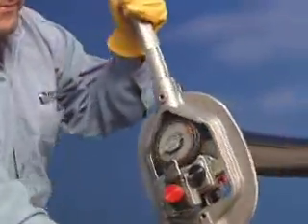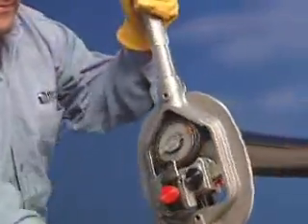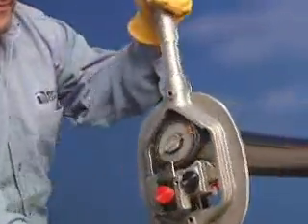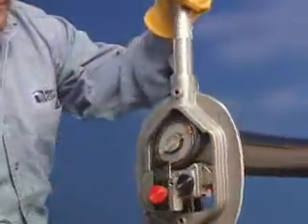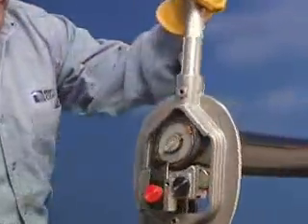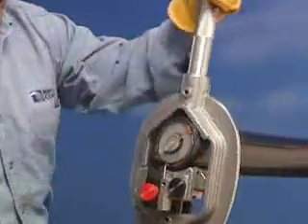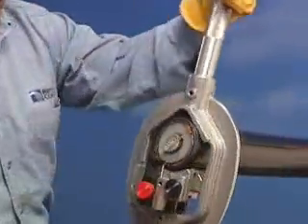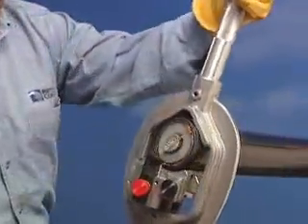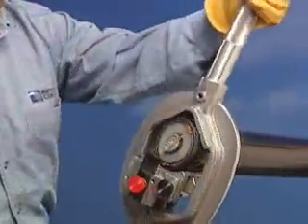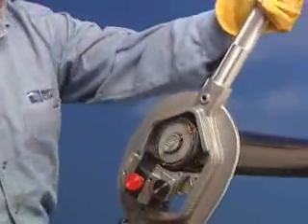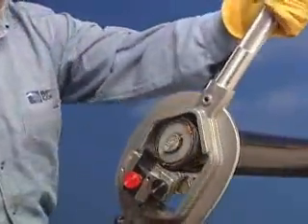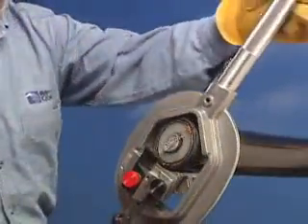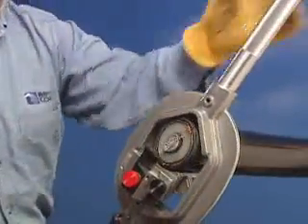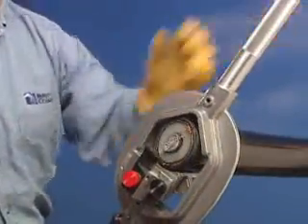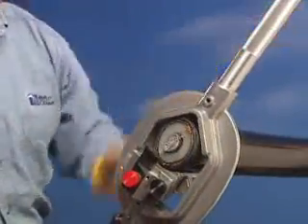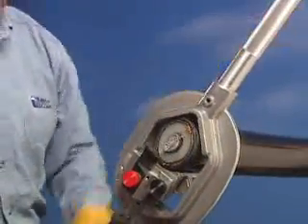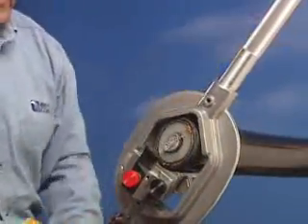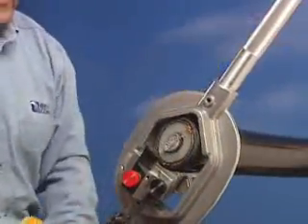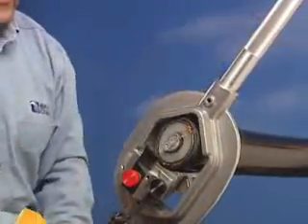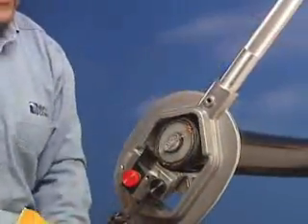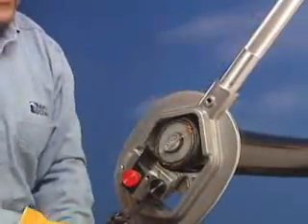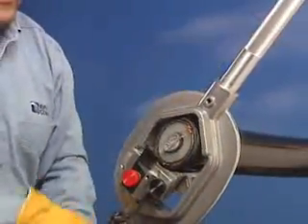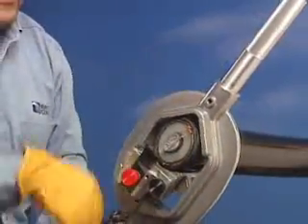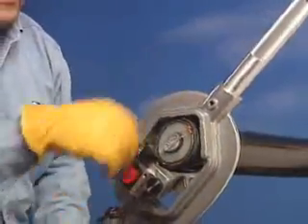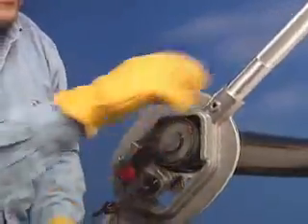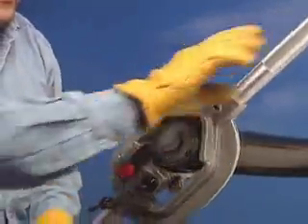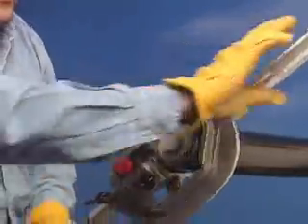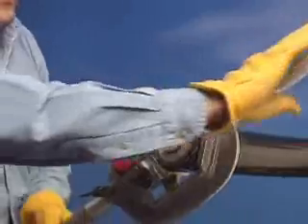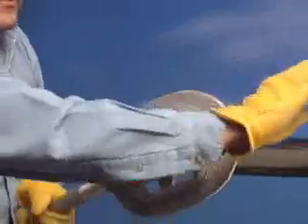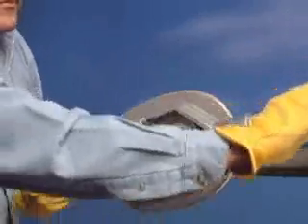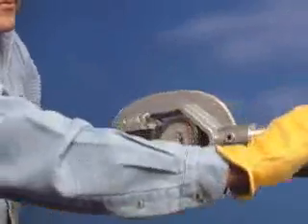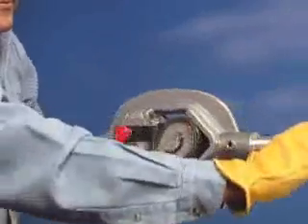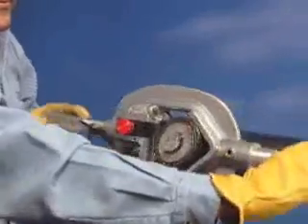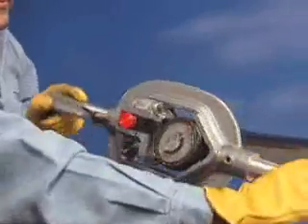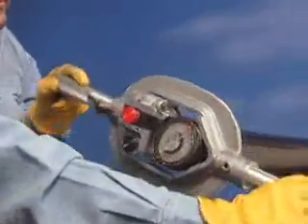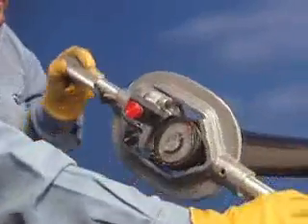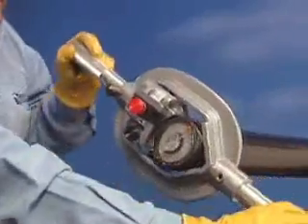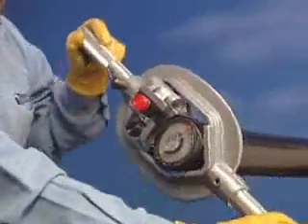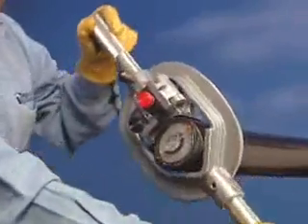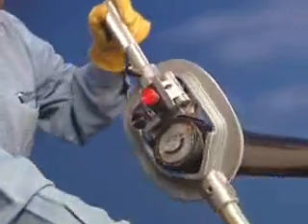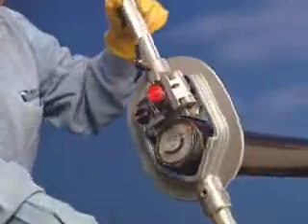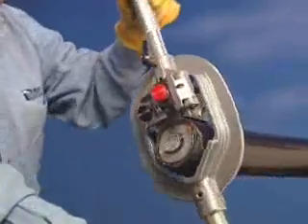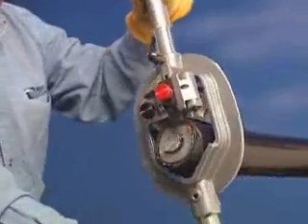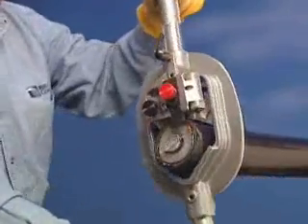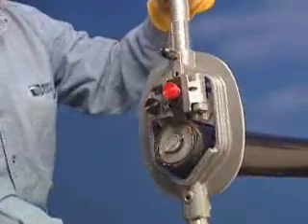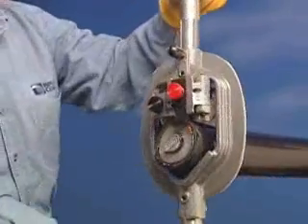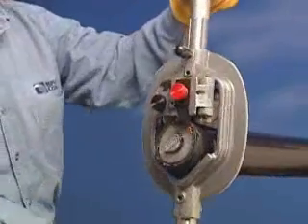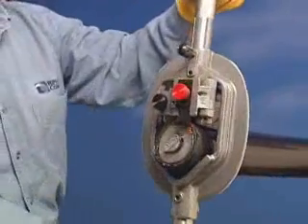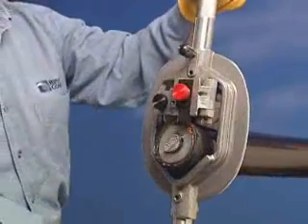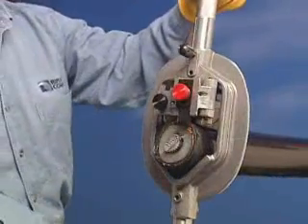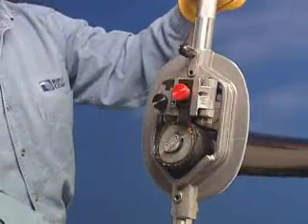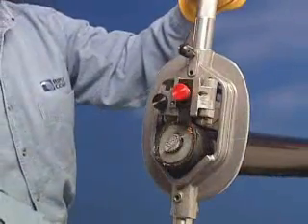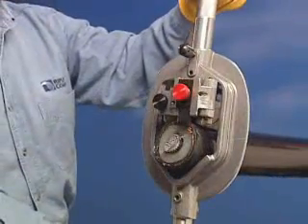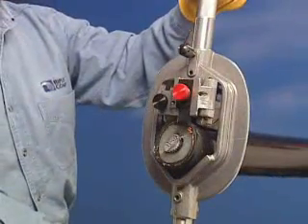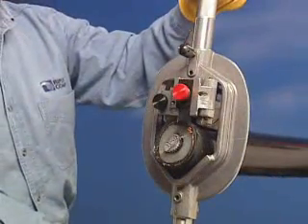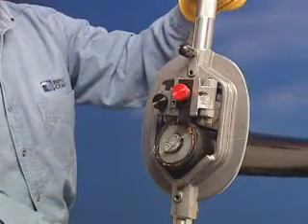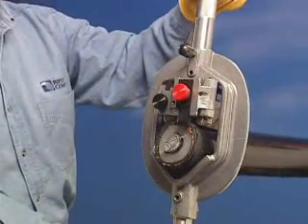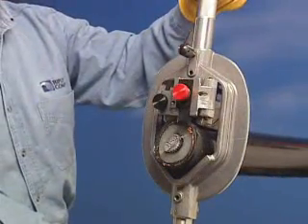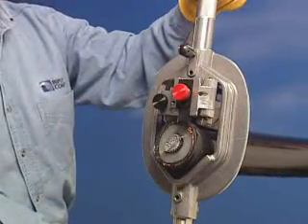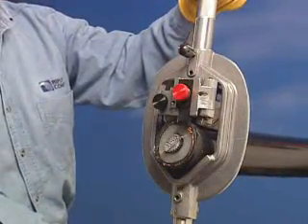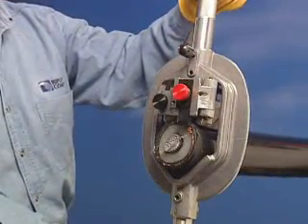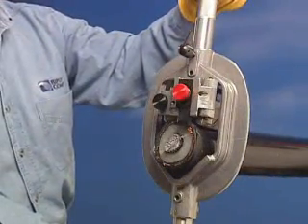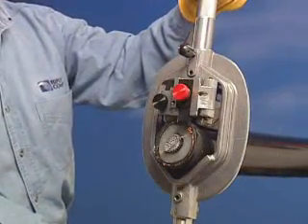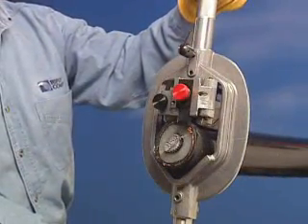Check the blade depth by rotating the tool clockwise. The blade should be approximately 1/32nd of an inch (0.8 millimeters) above the insulation shield.